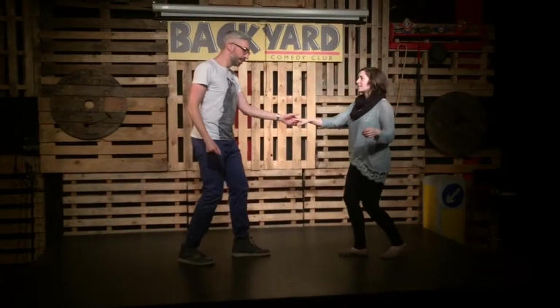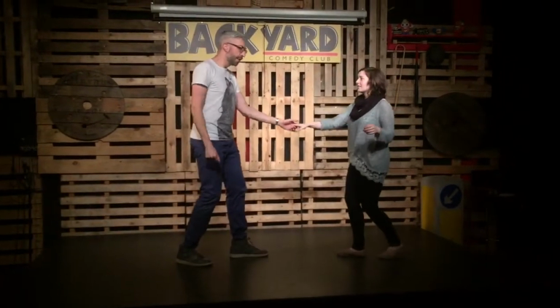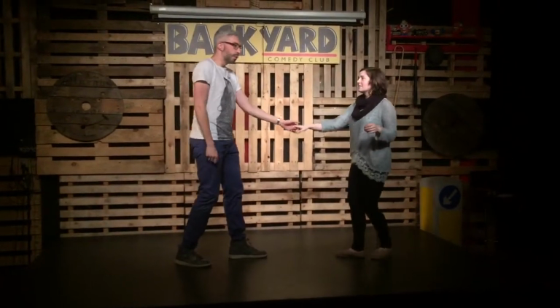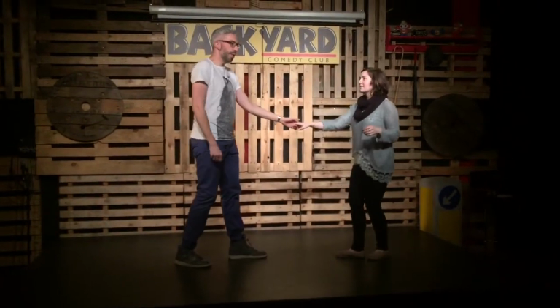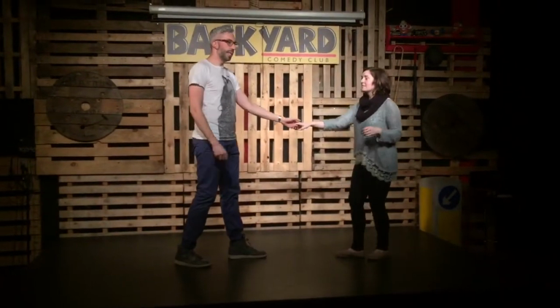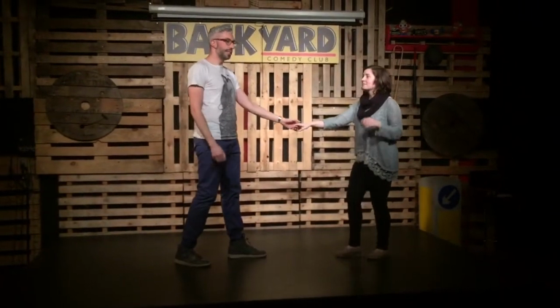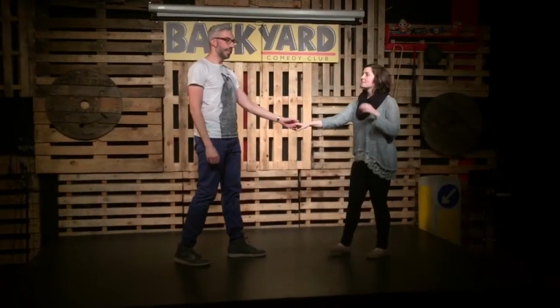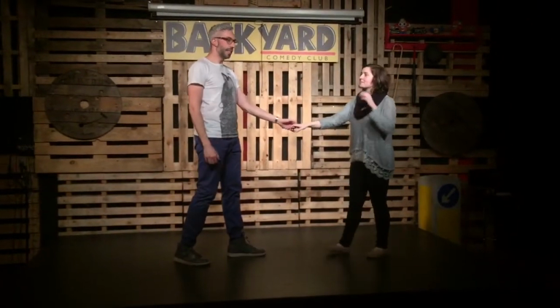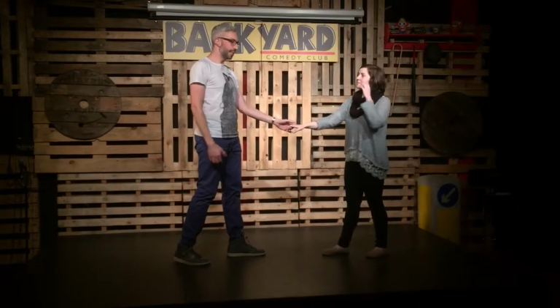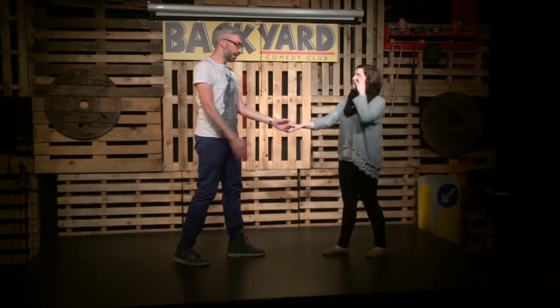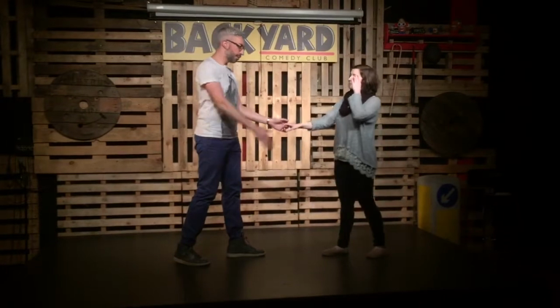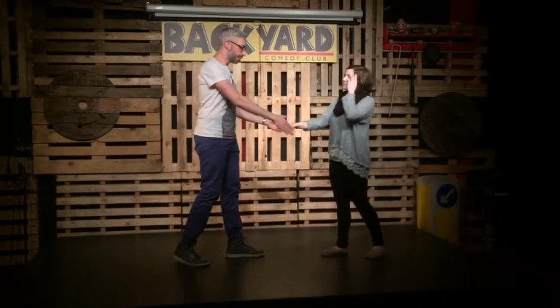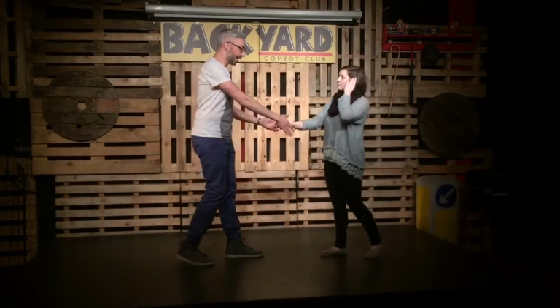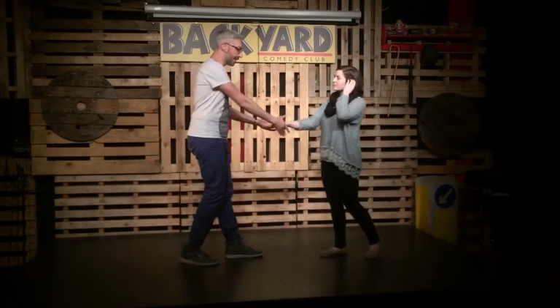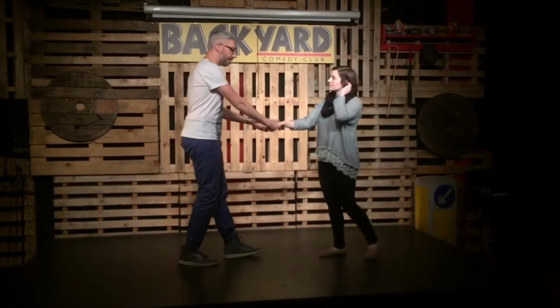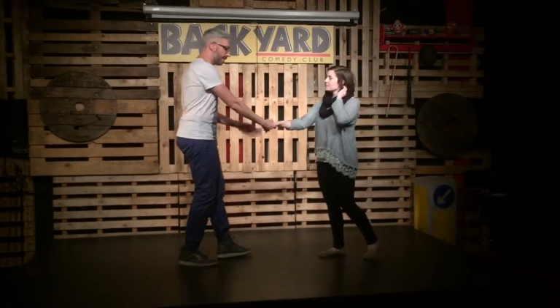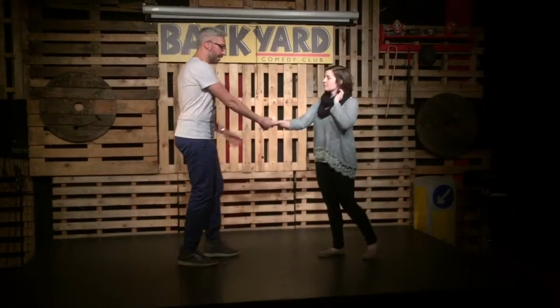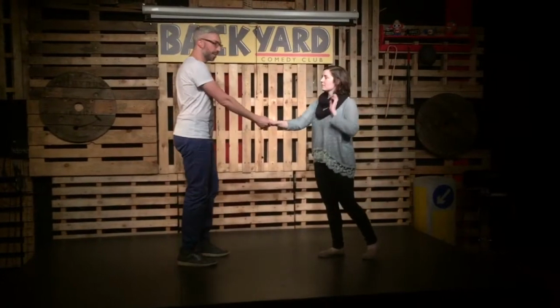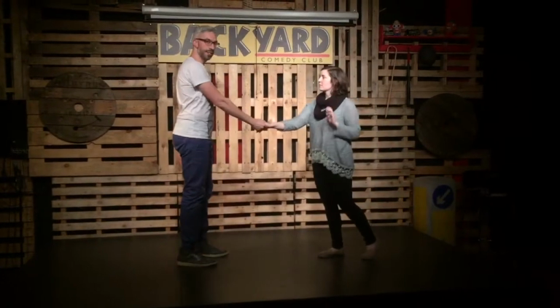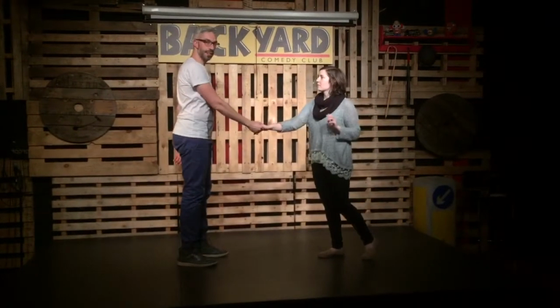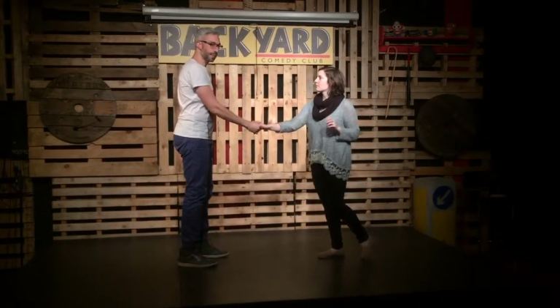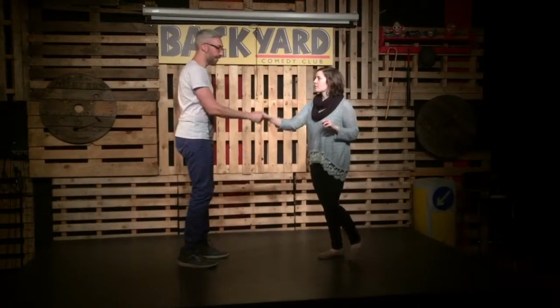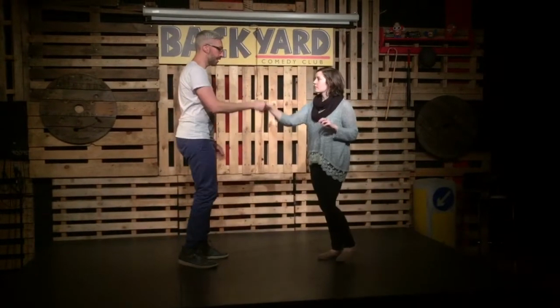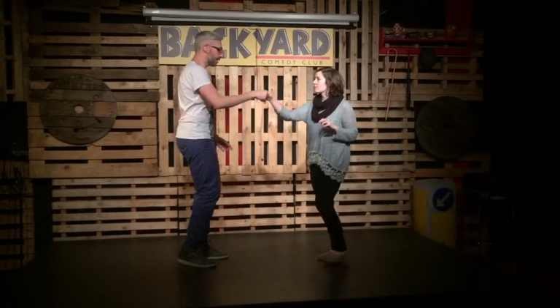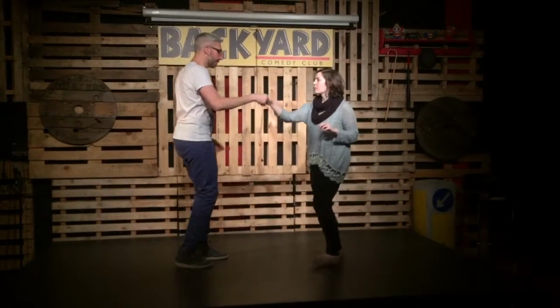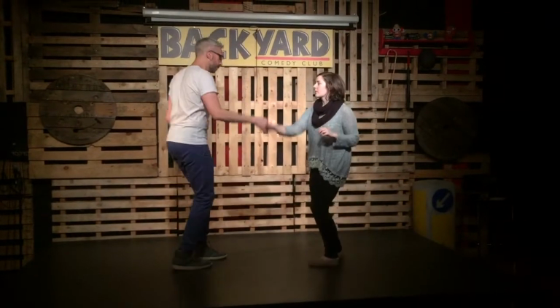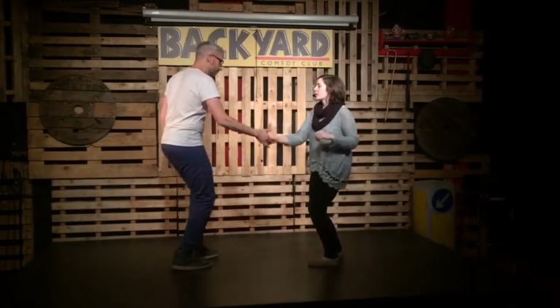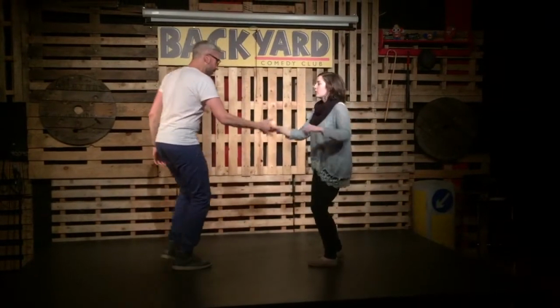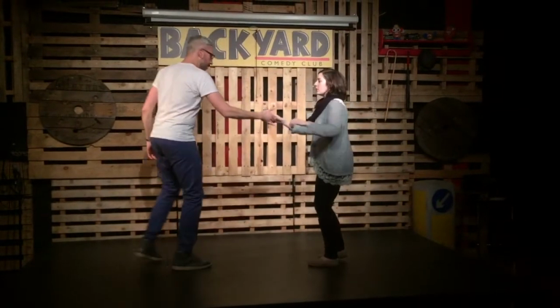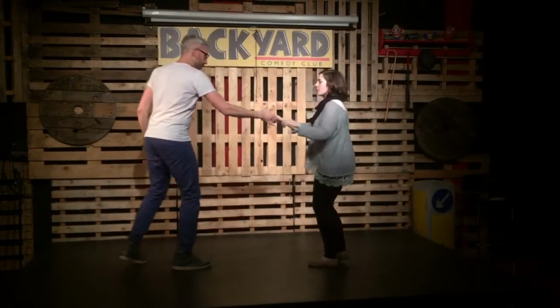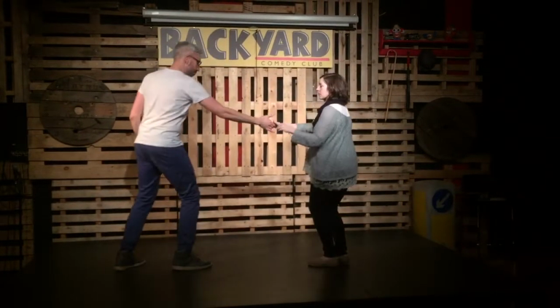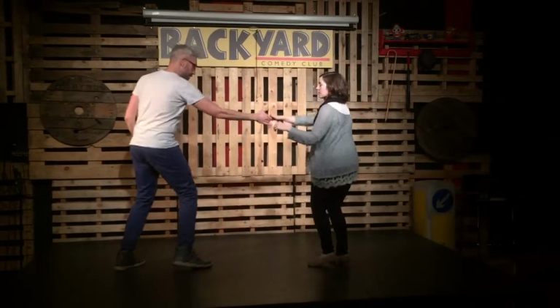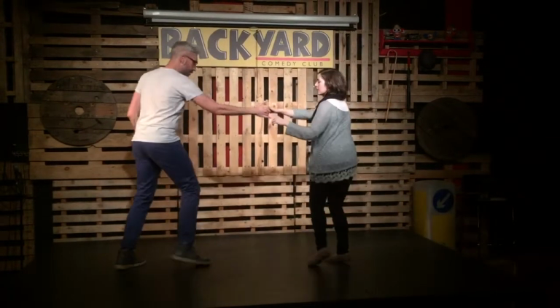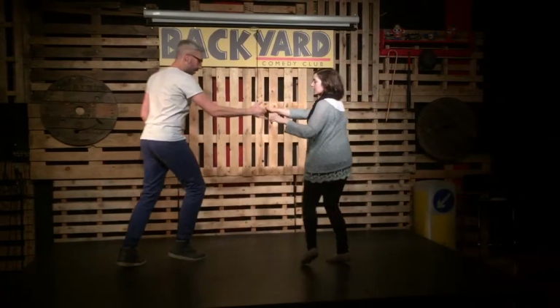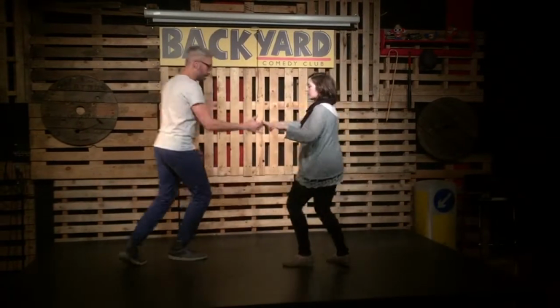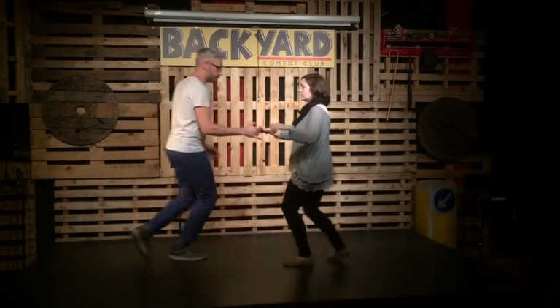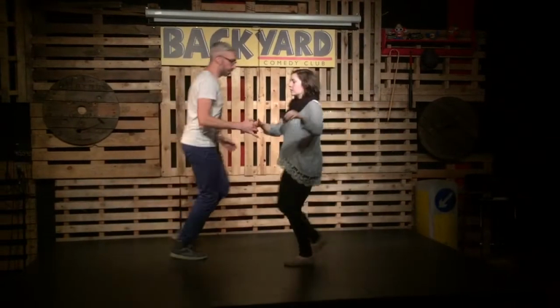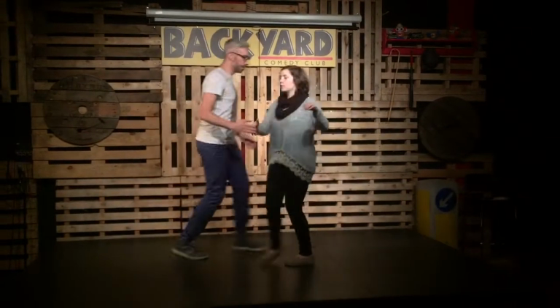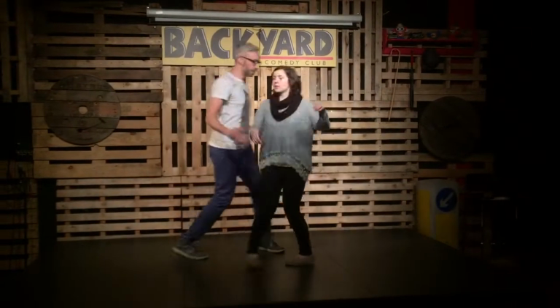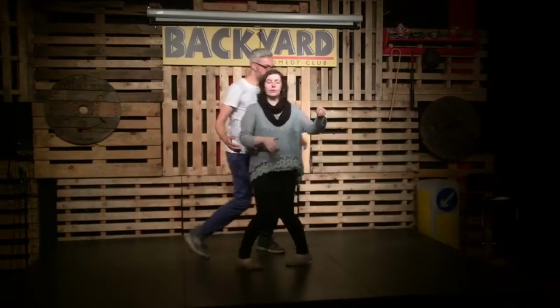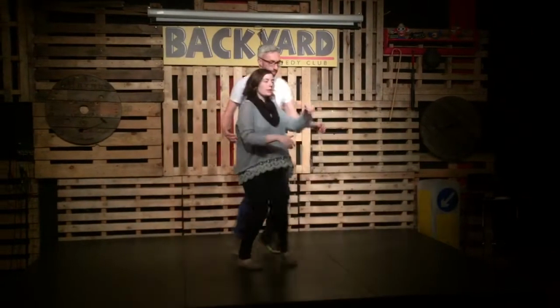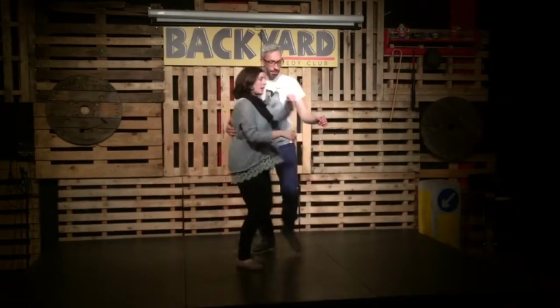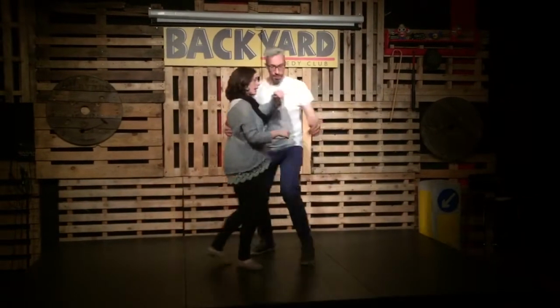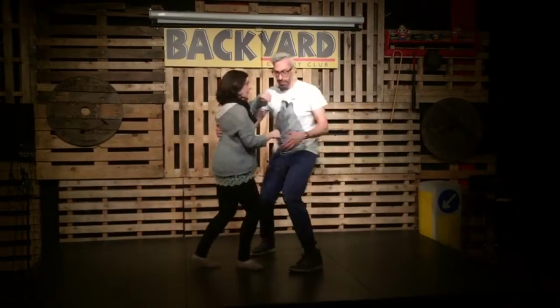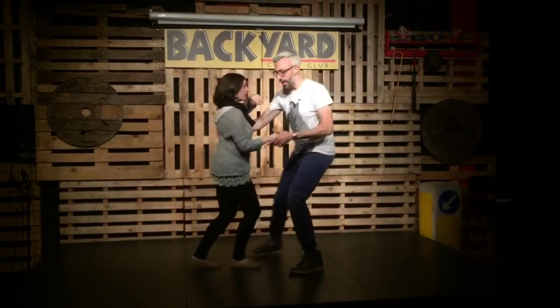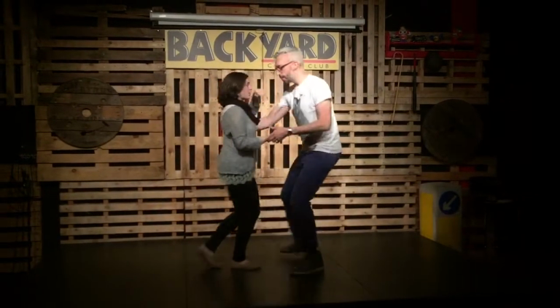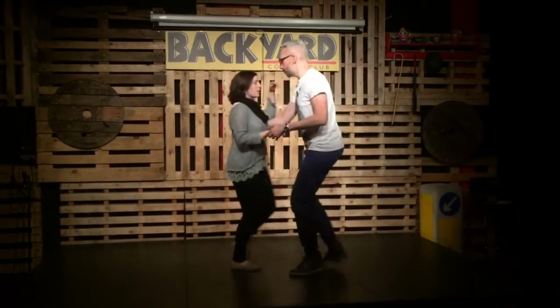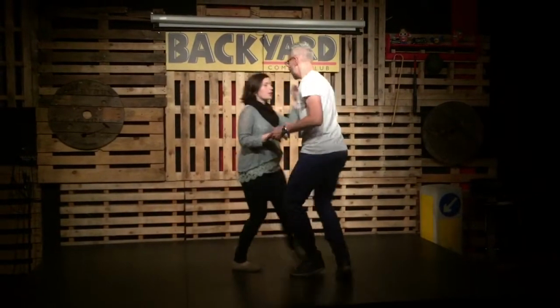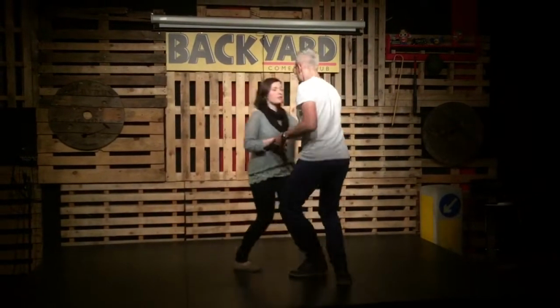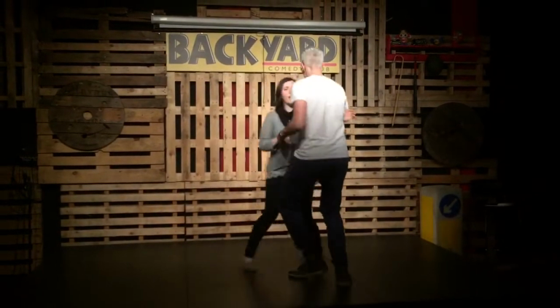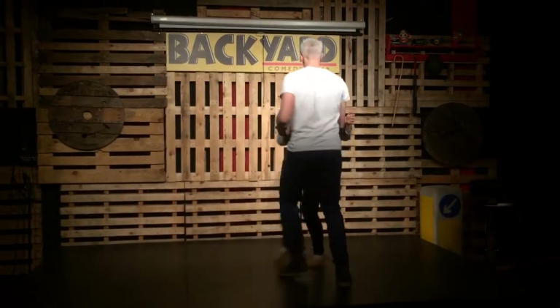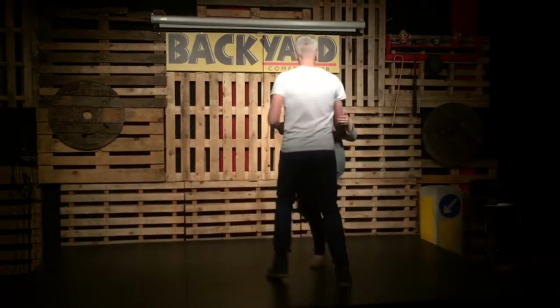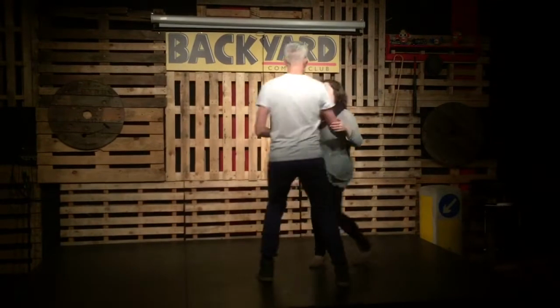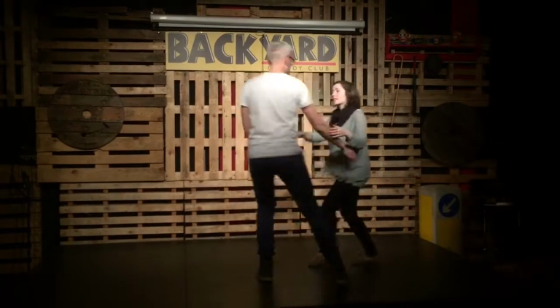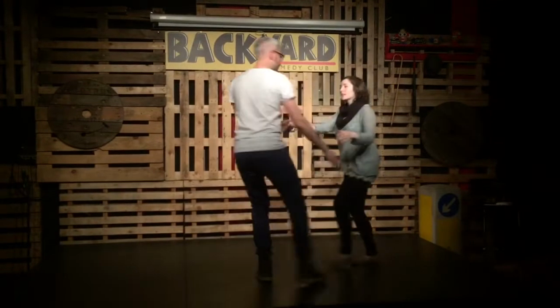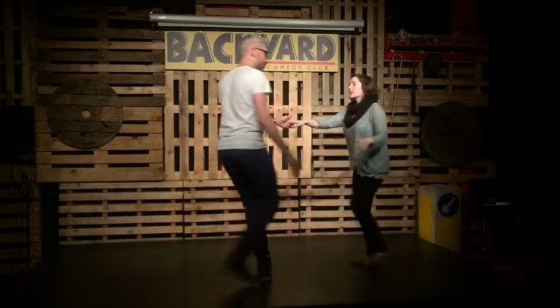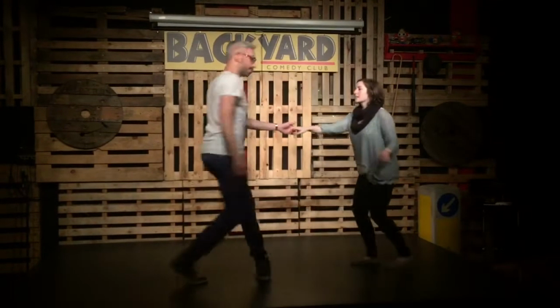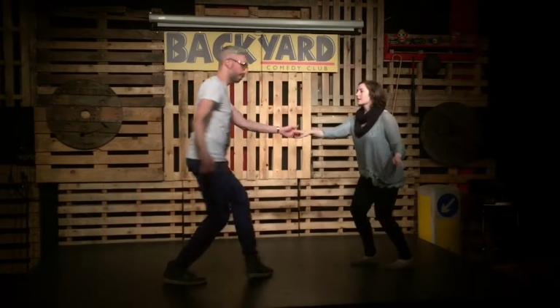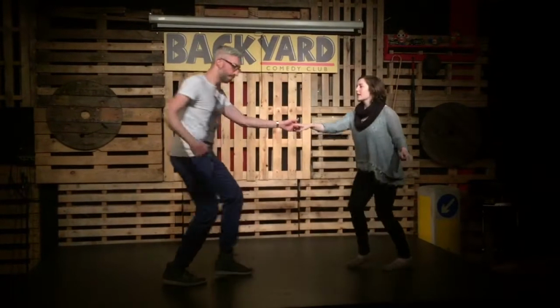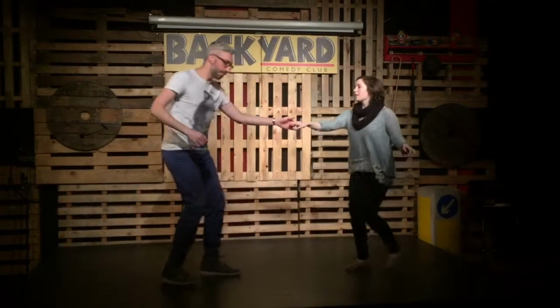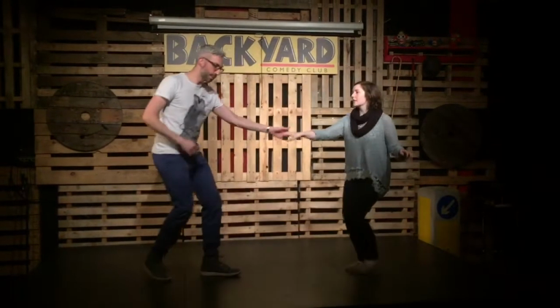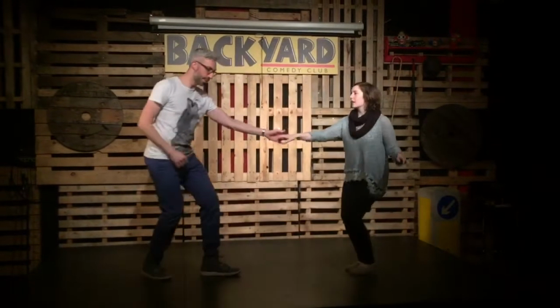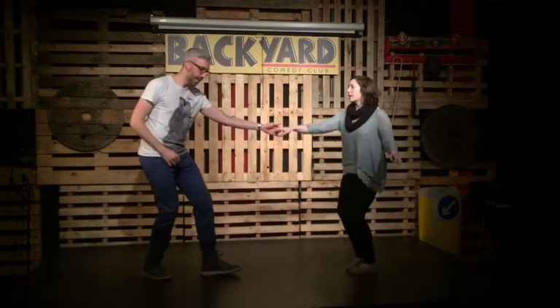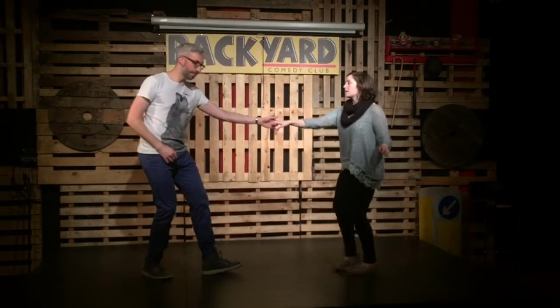We did a cross-hand variation that starts like this. Rotational, full step, step, step, trip, full step.